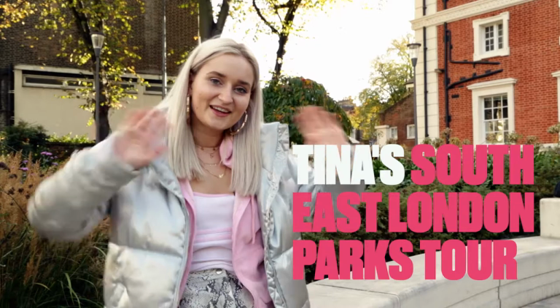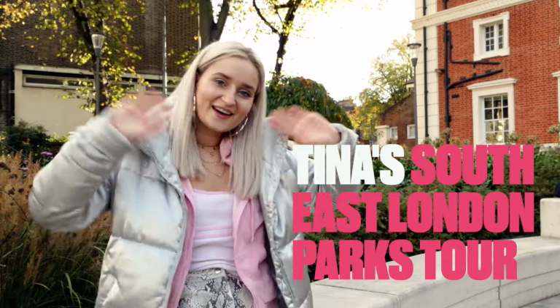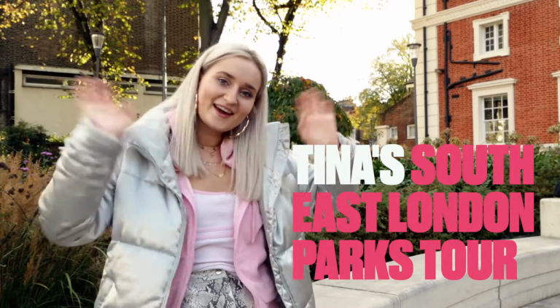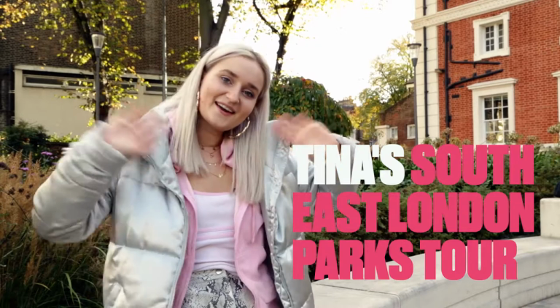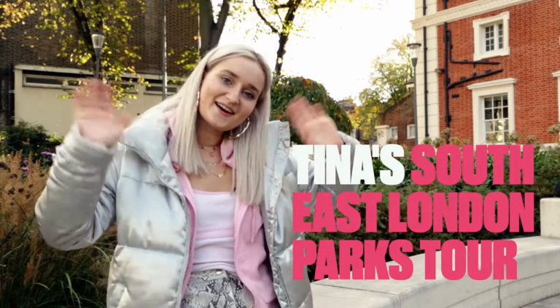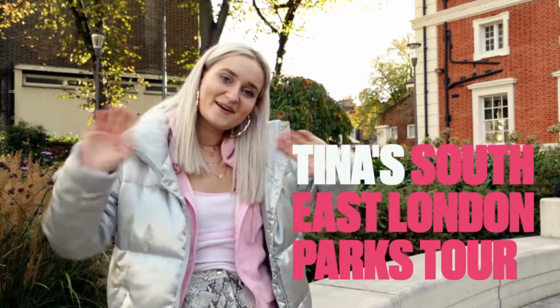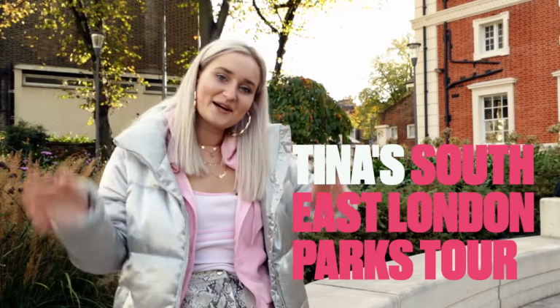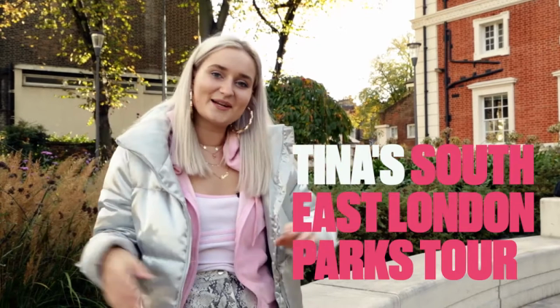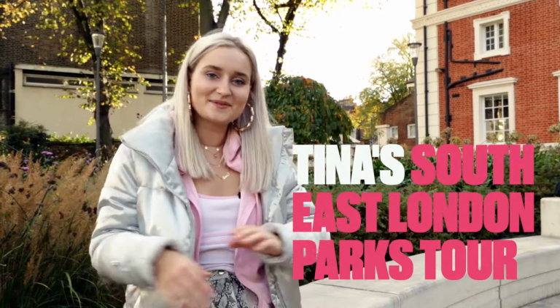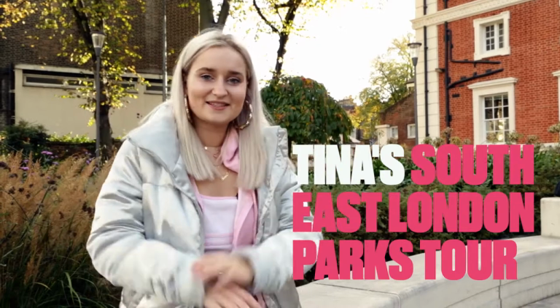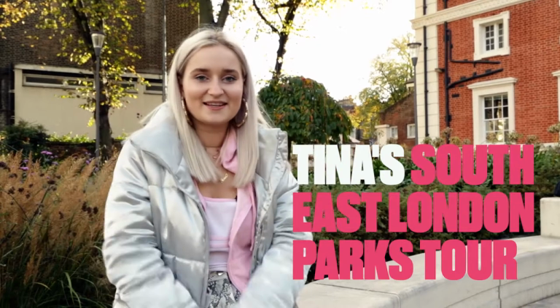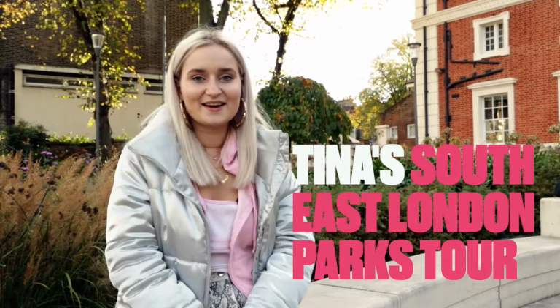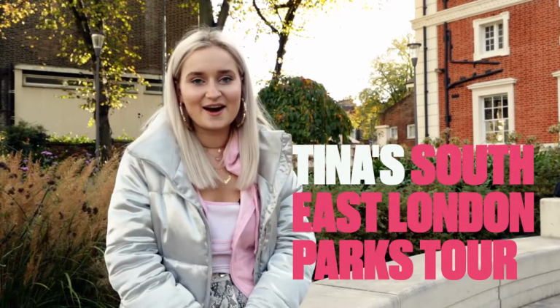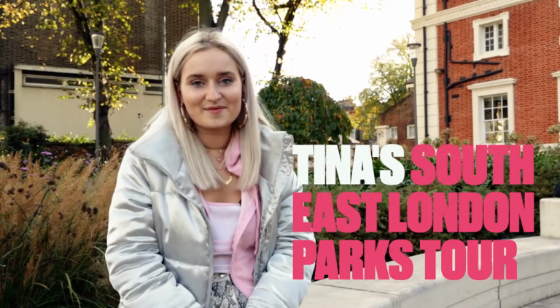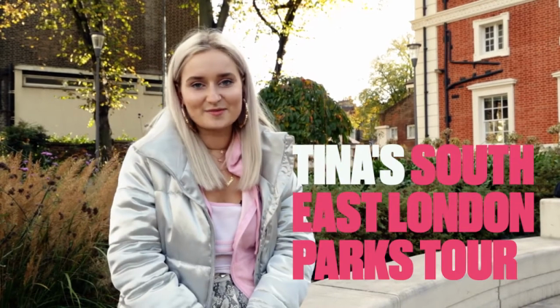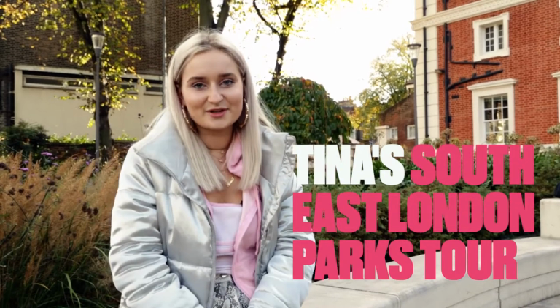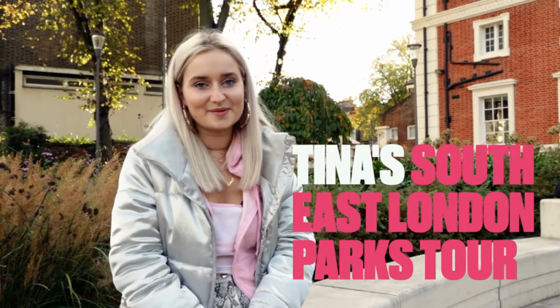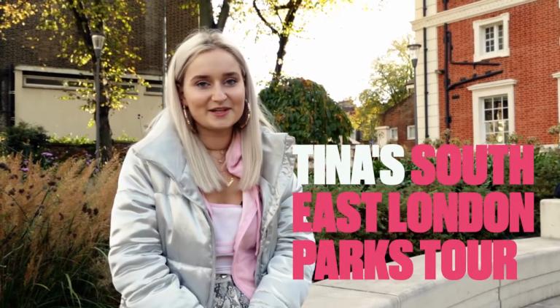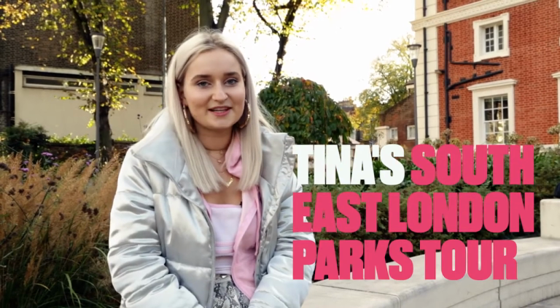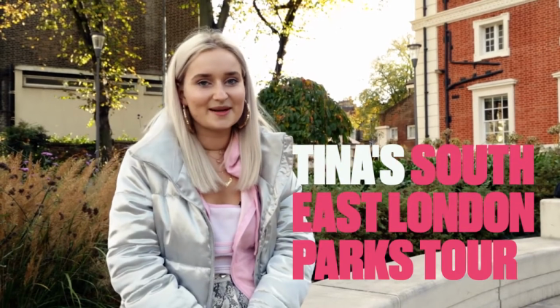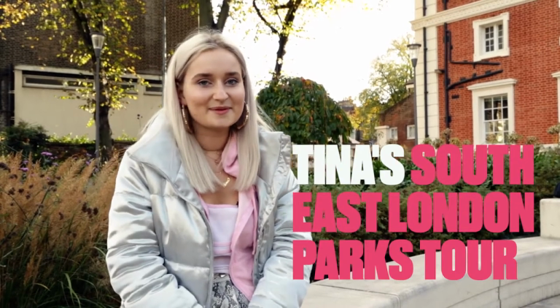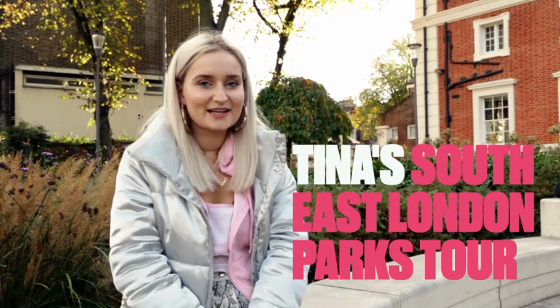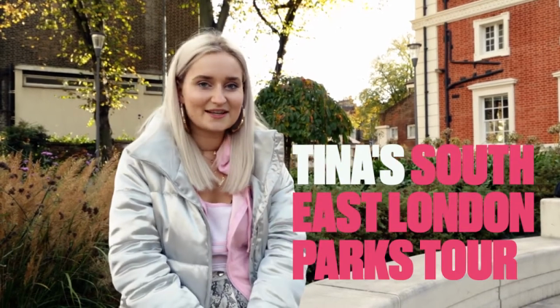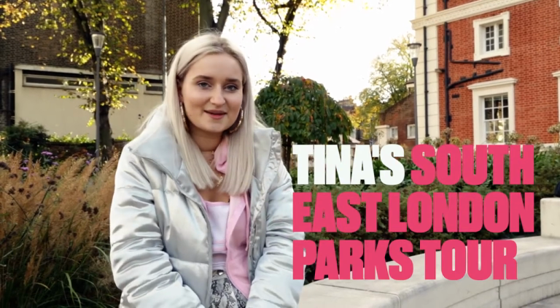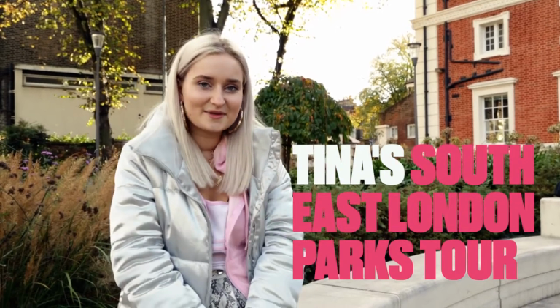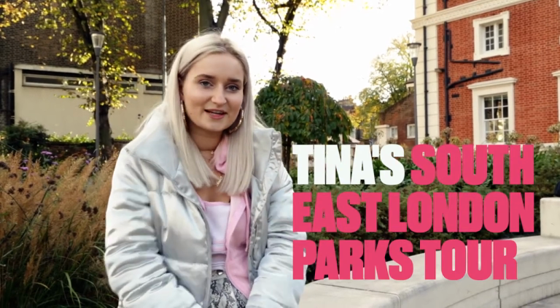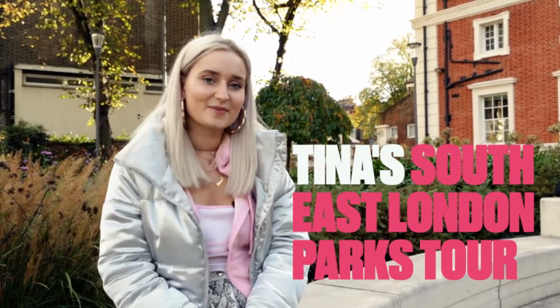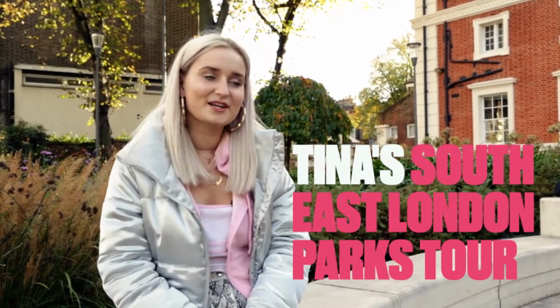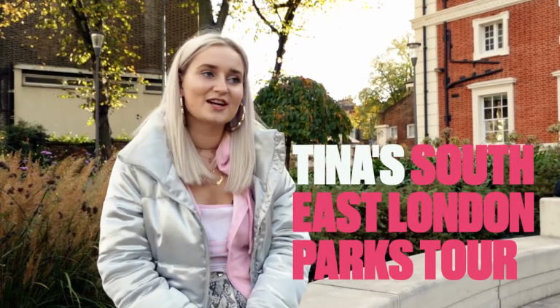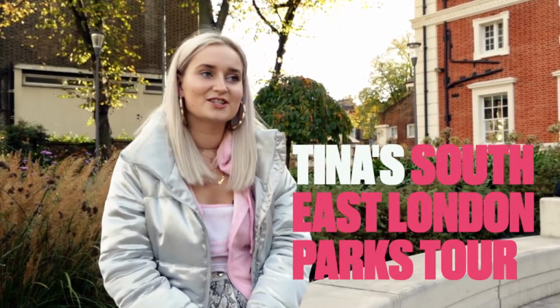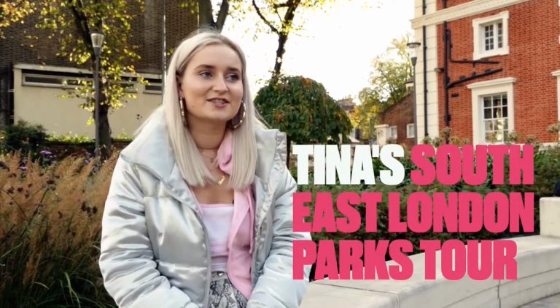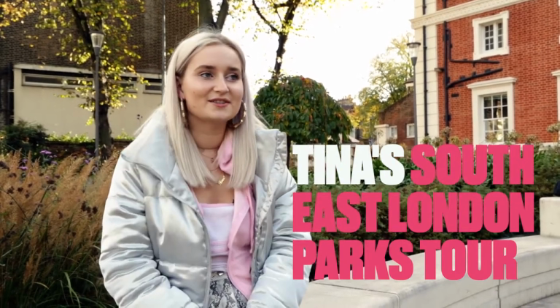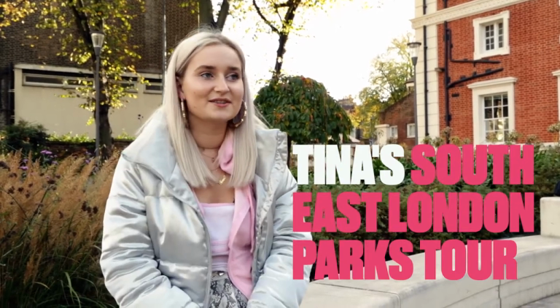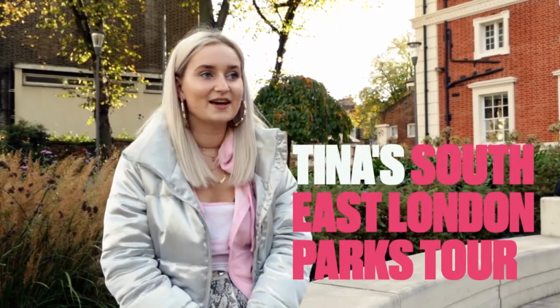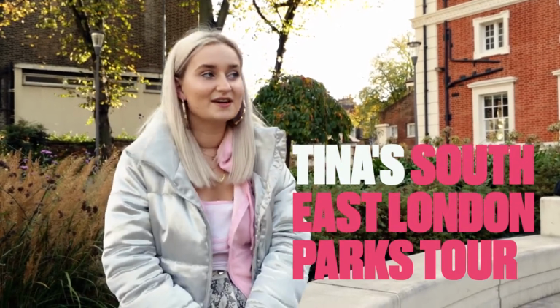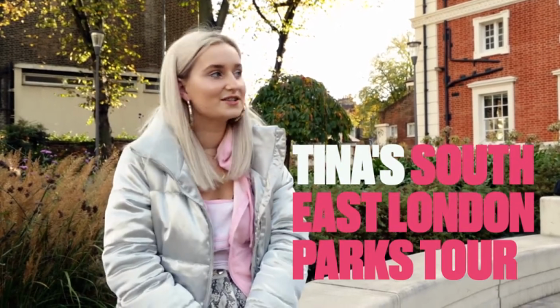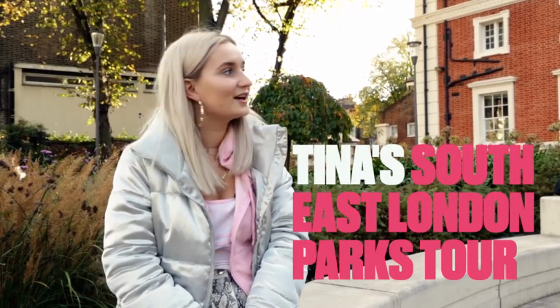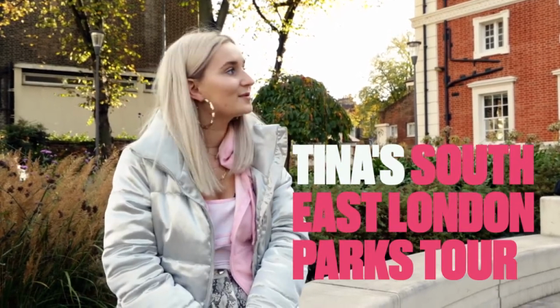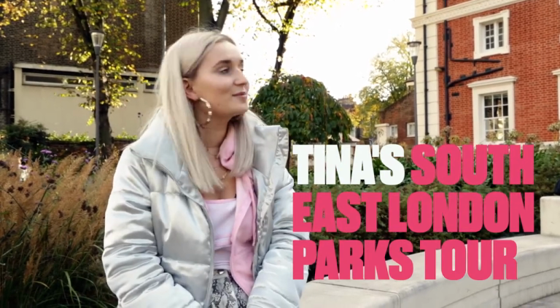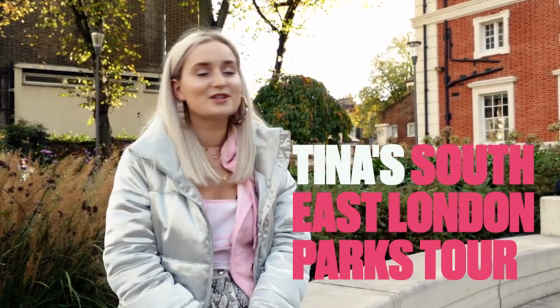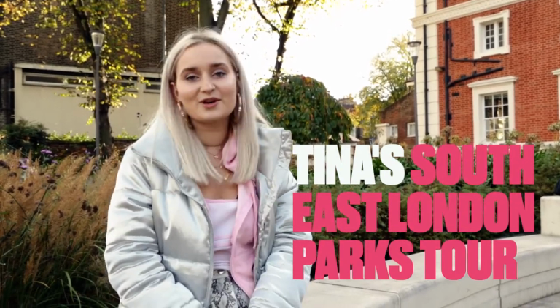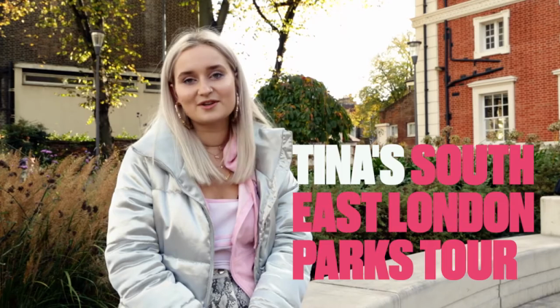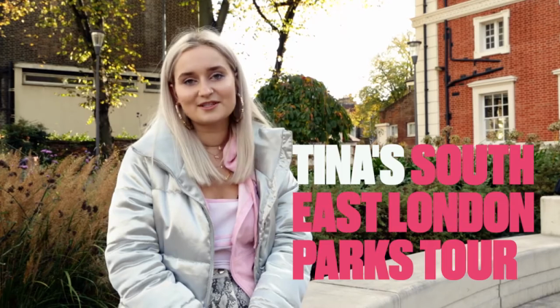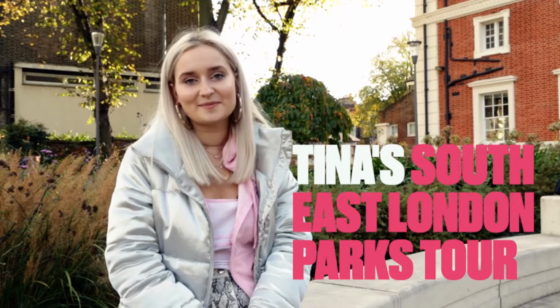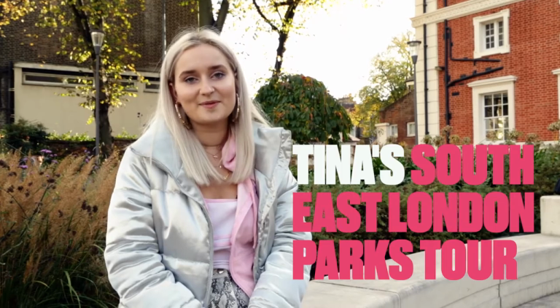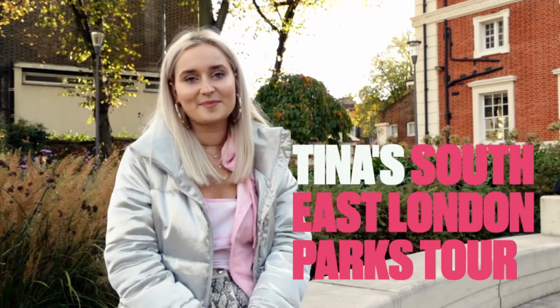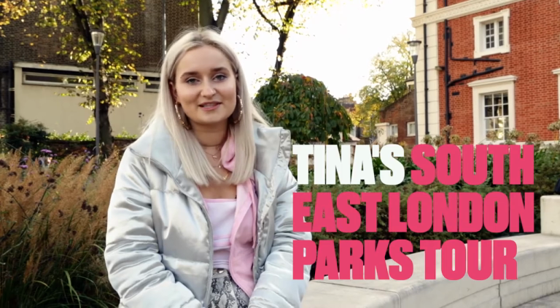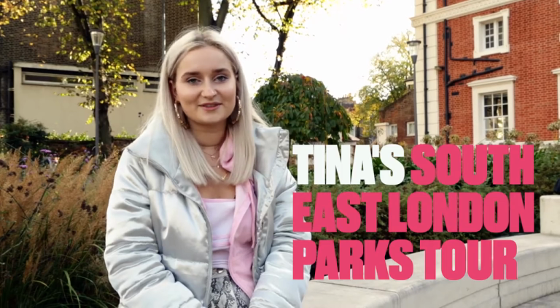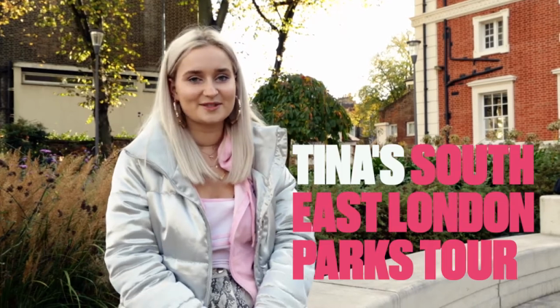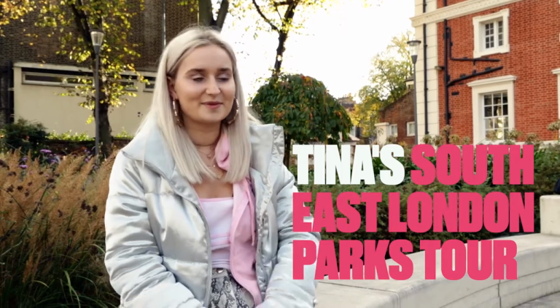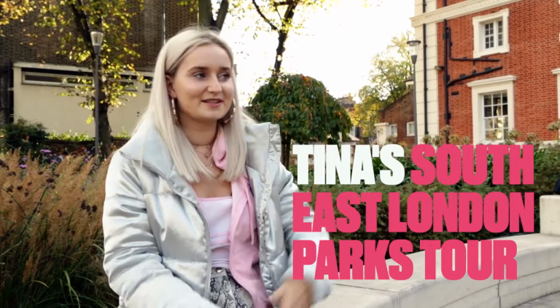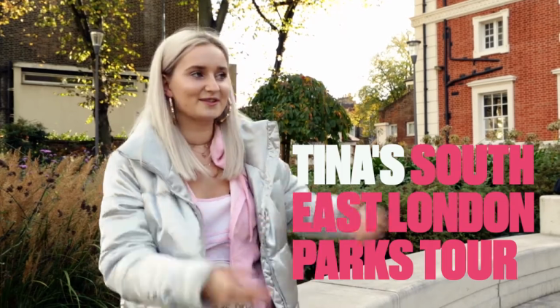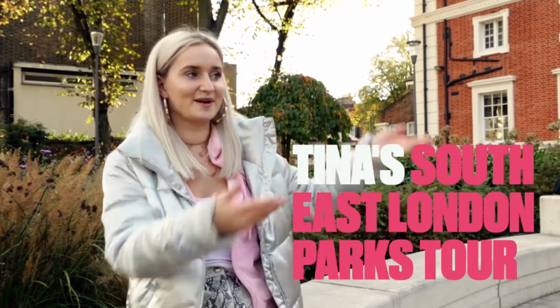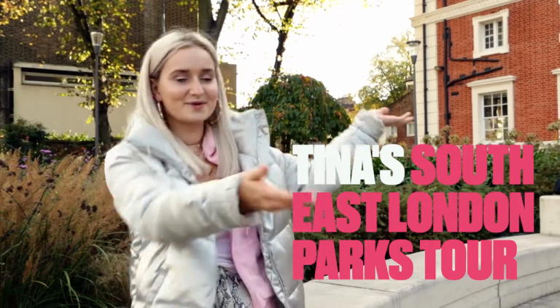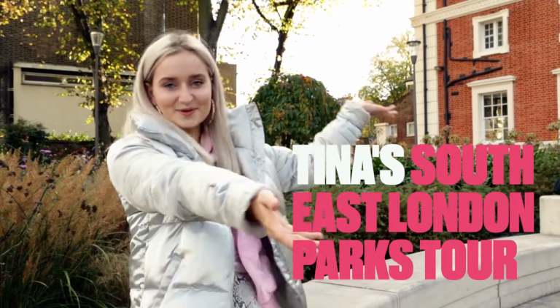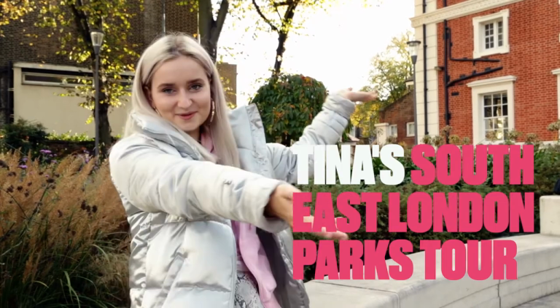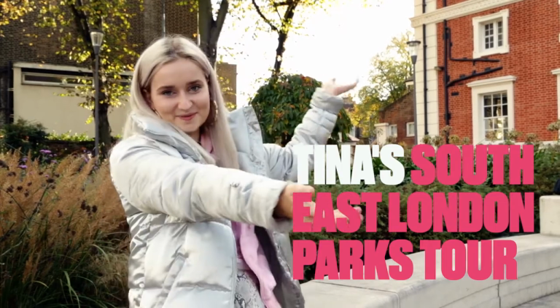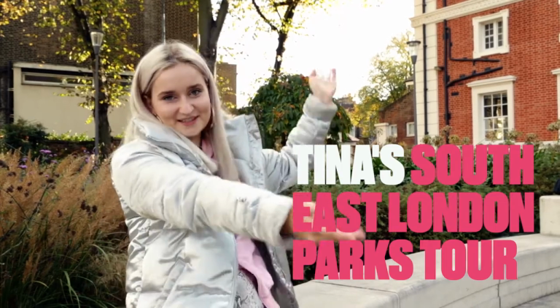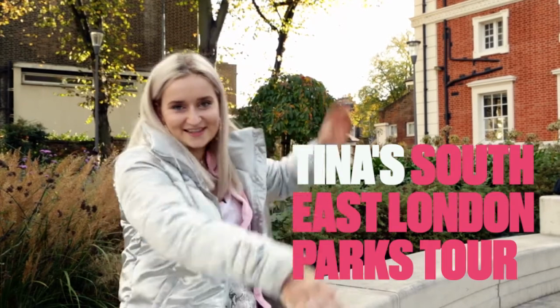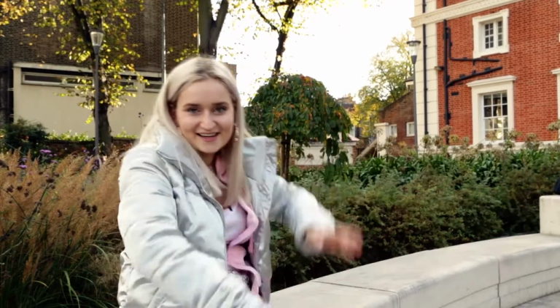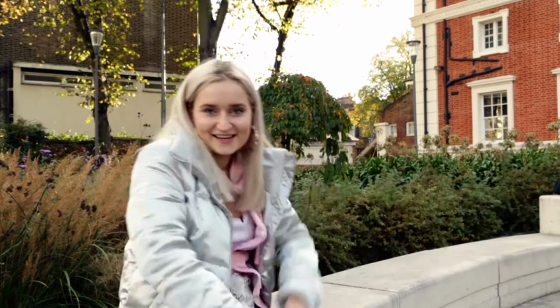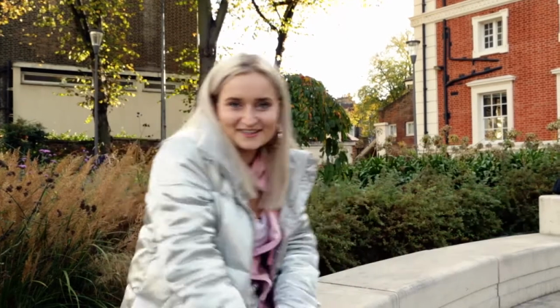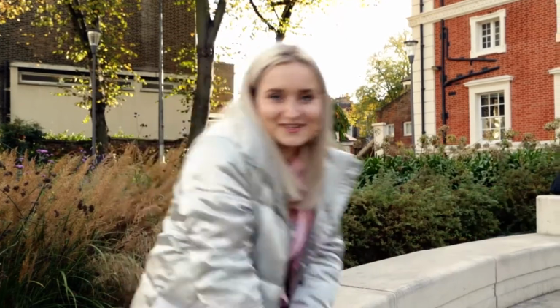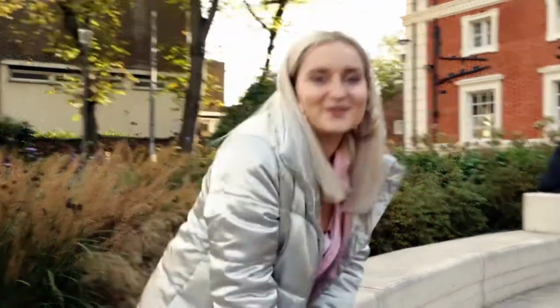Hey, my name's Tina. I'm from Germany and I'm a second year Media and Communication student, and today we'll be showing you some of the best green spaces around Goldsmiths. Let's go!